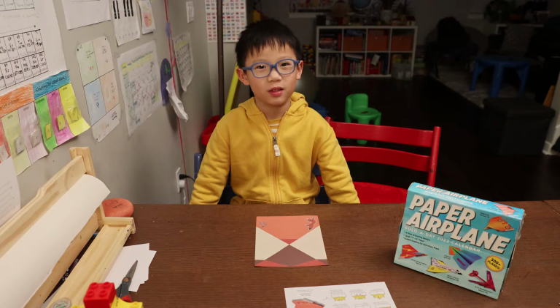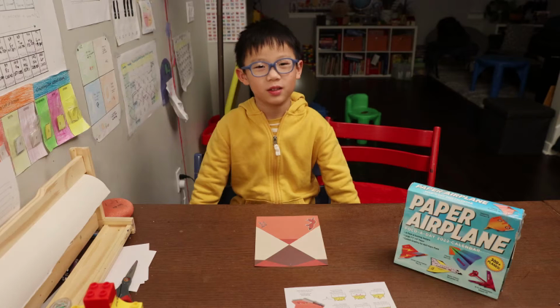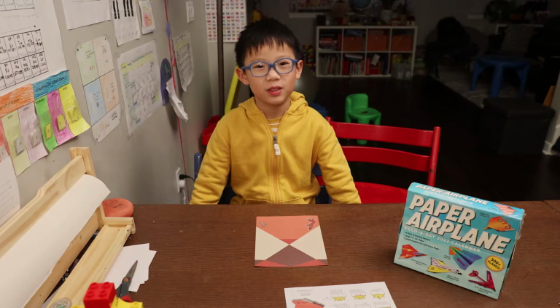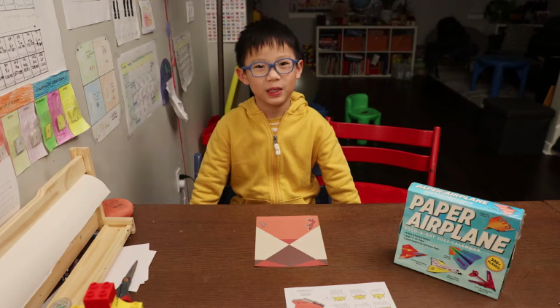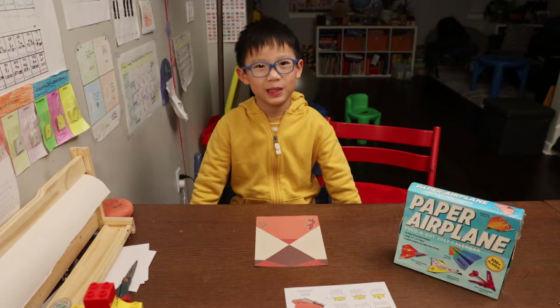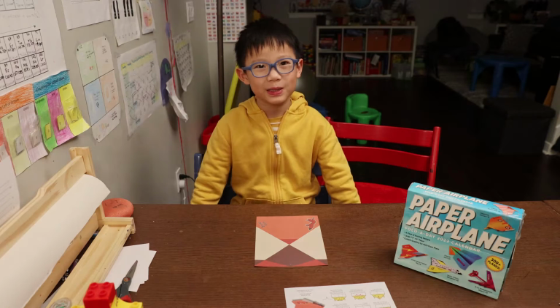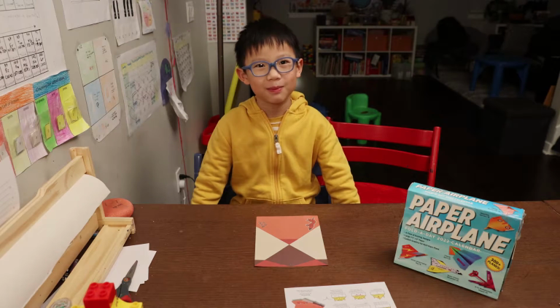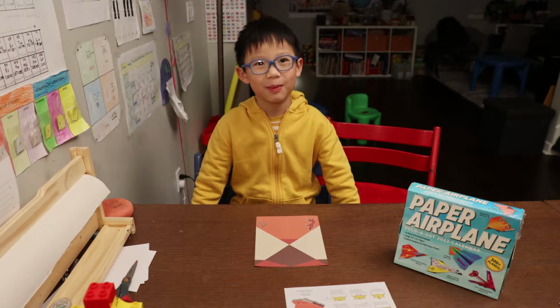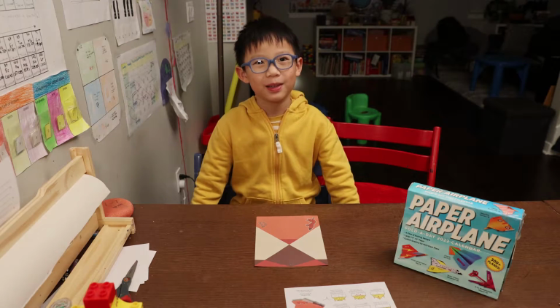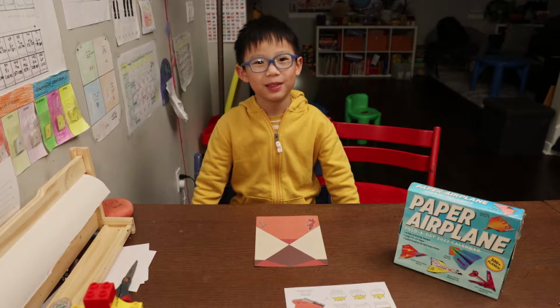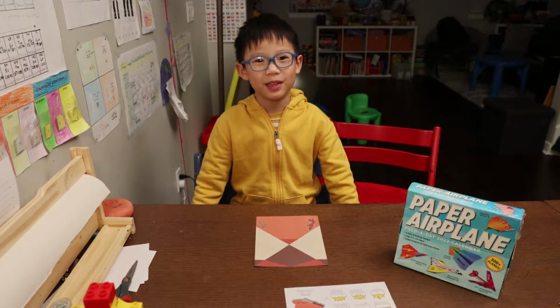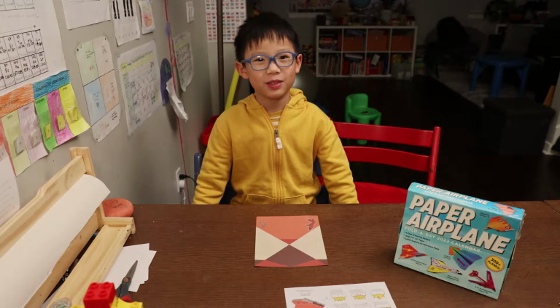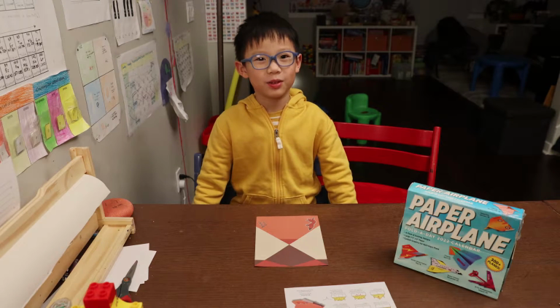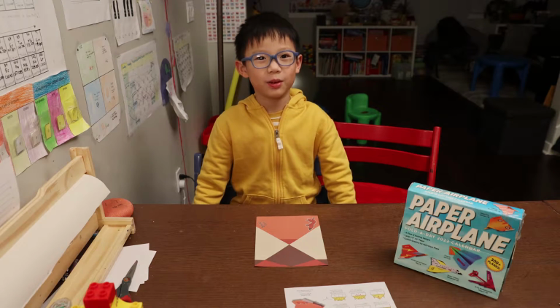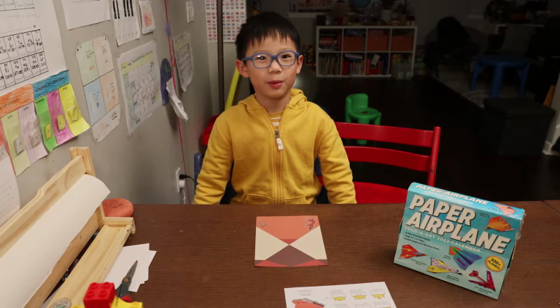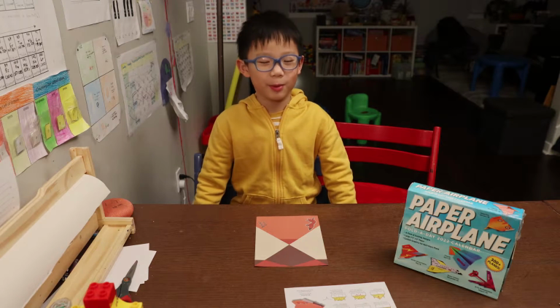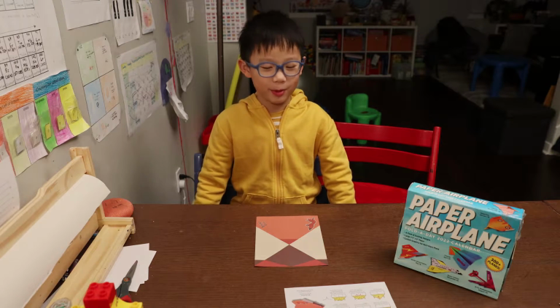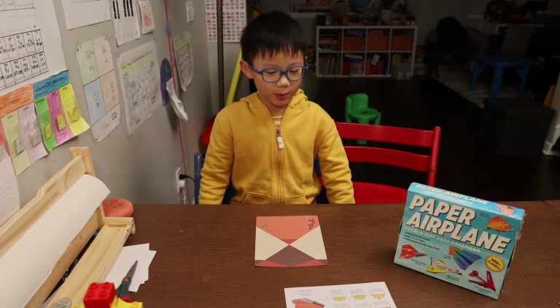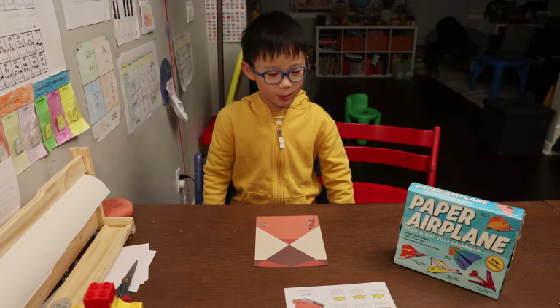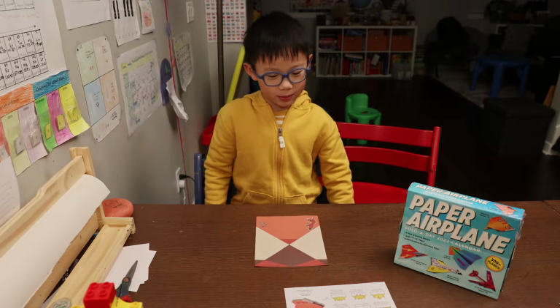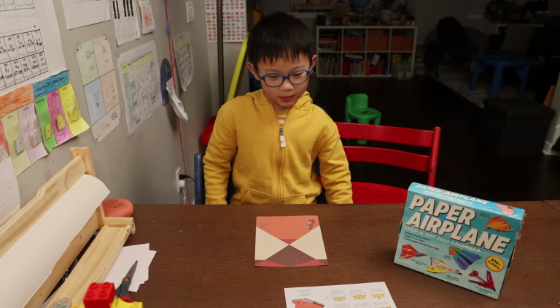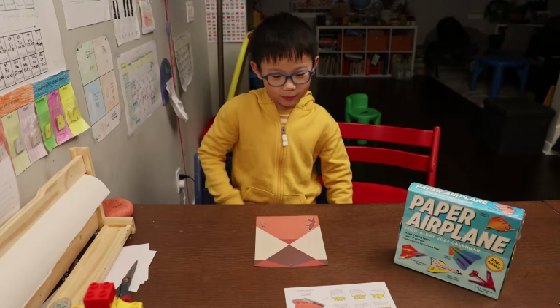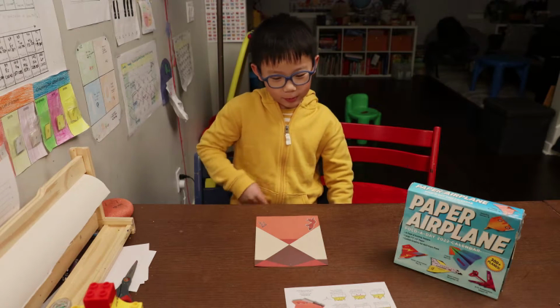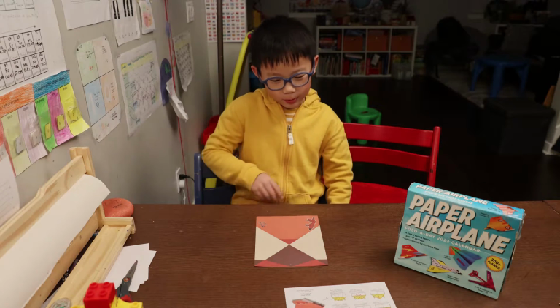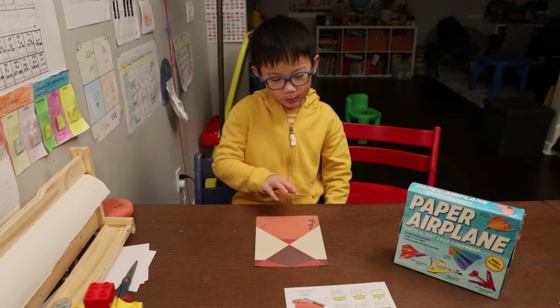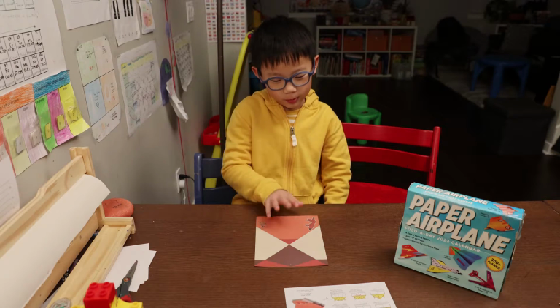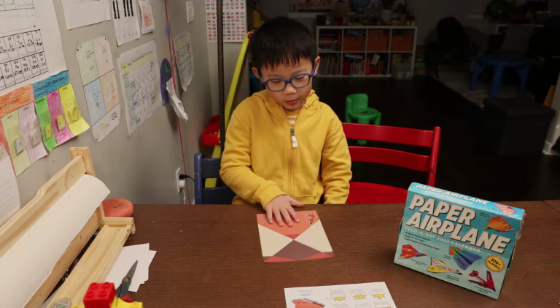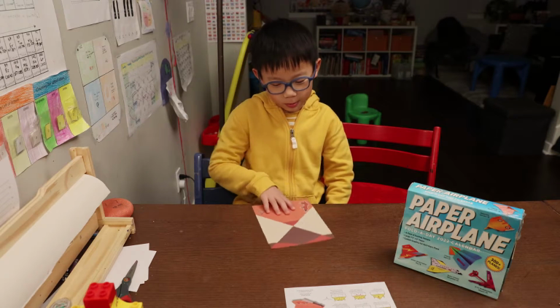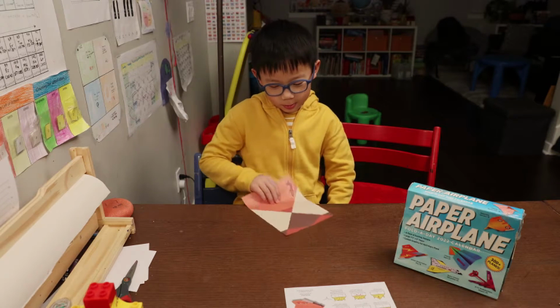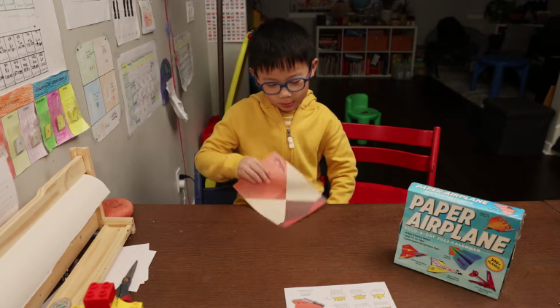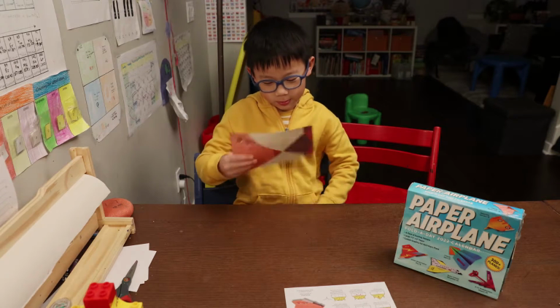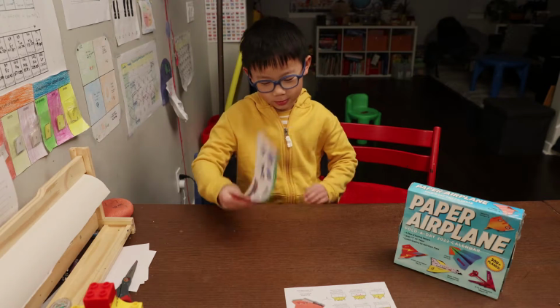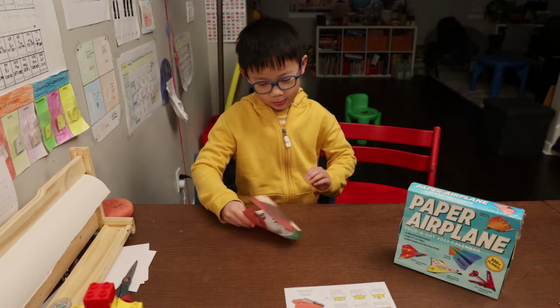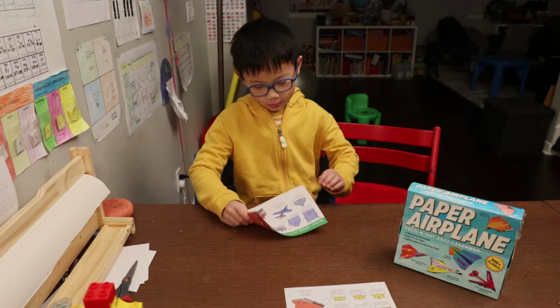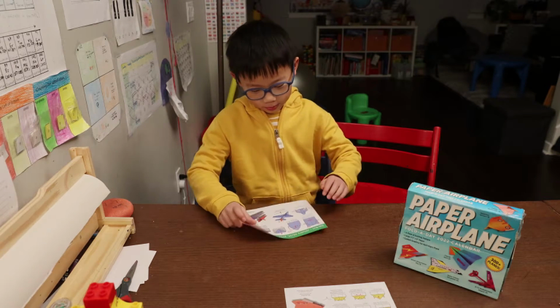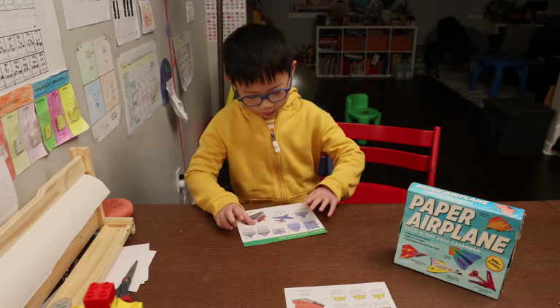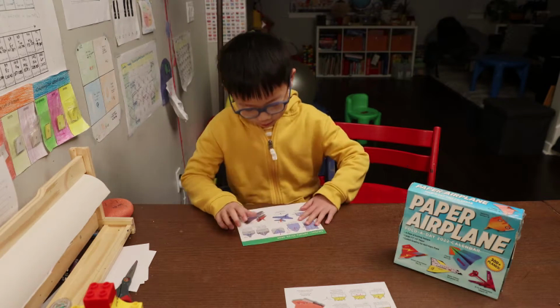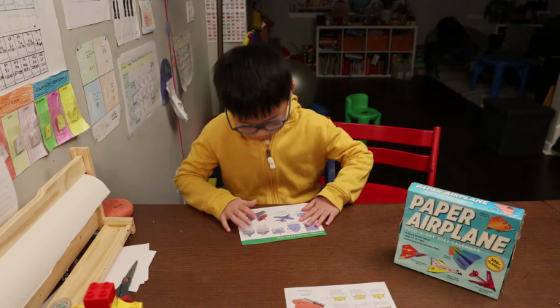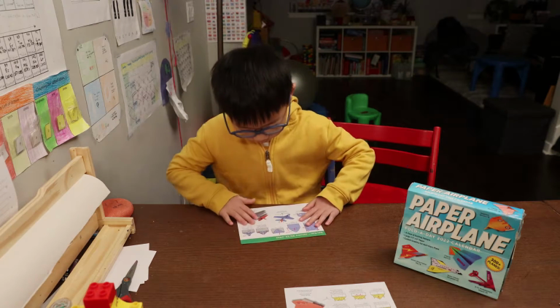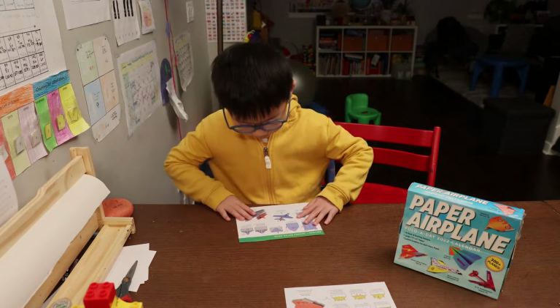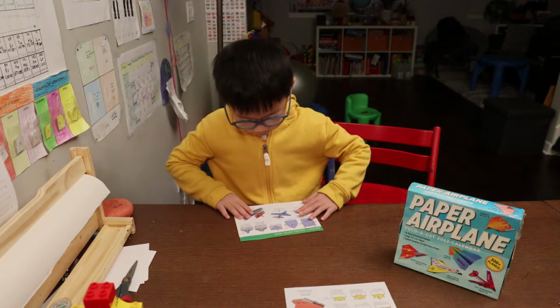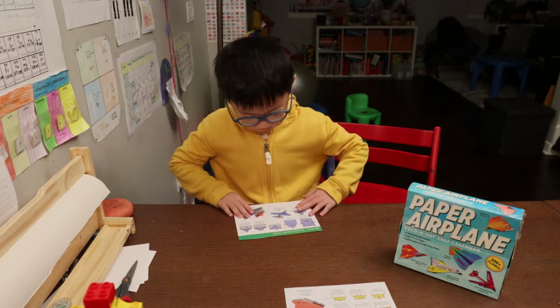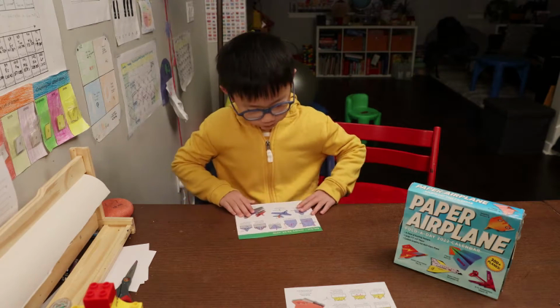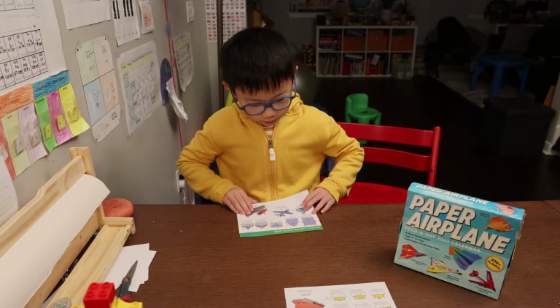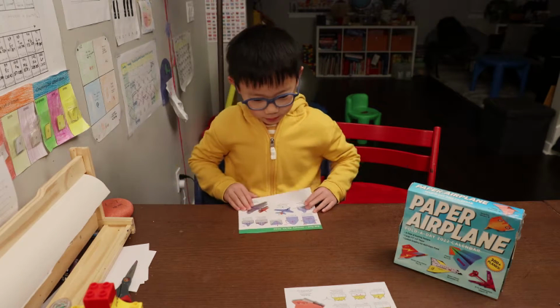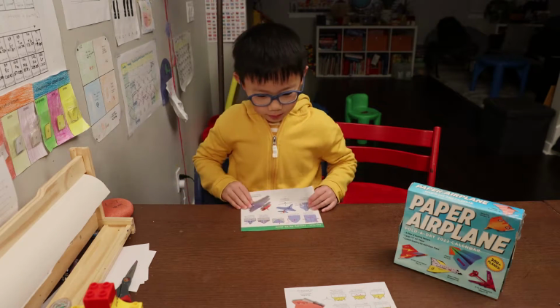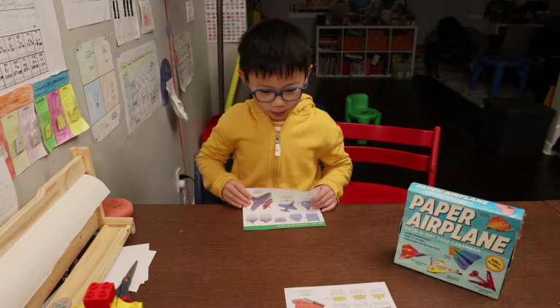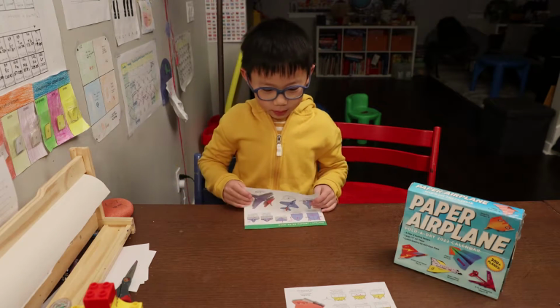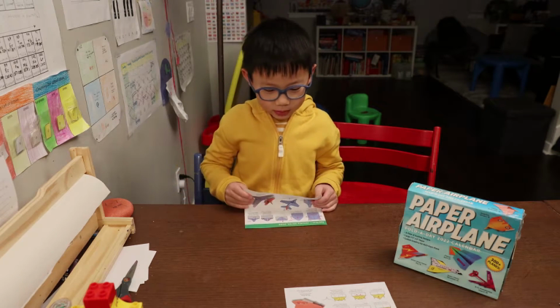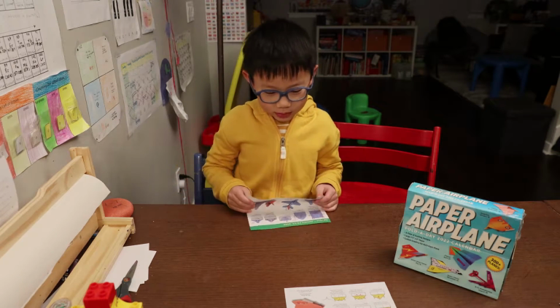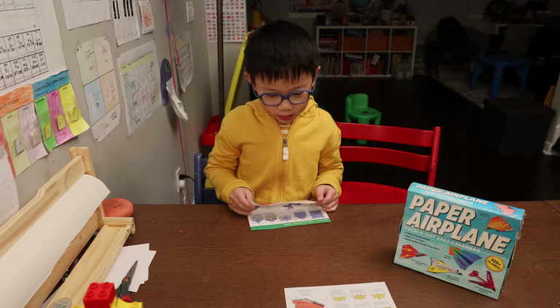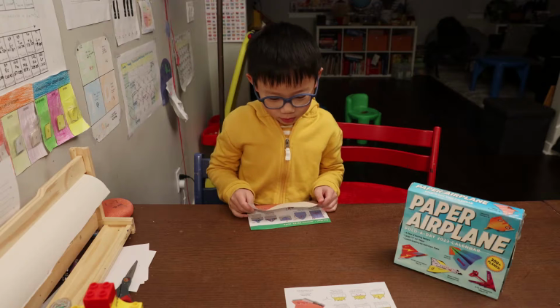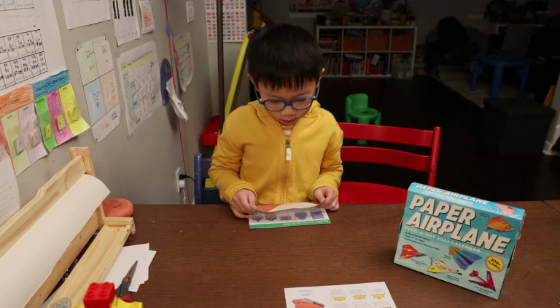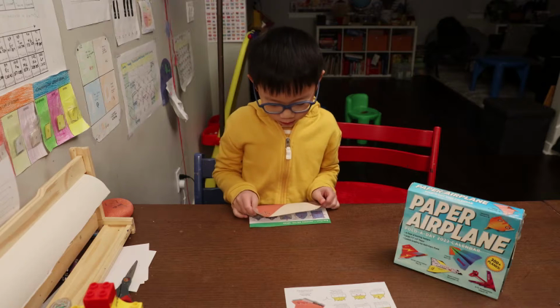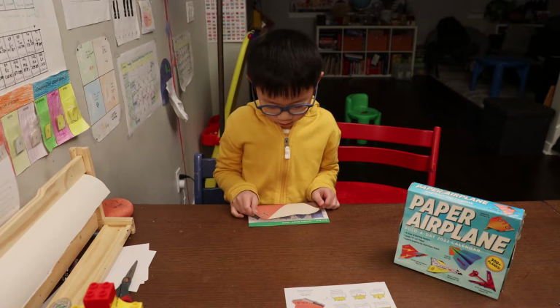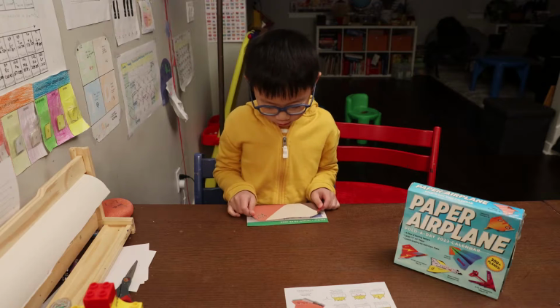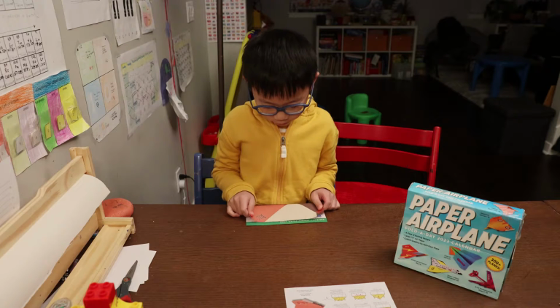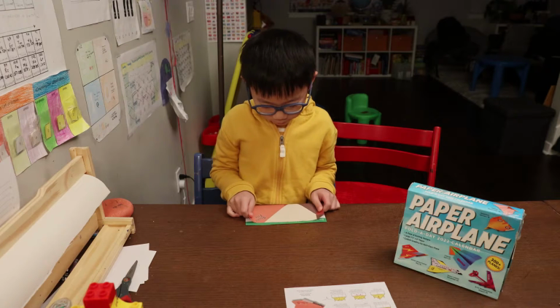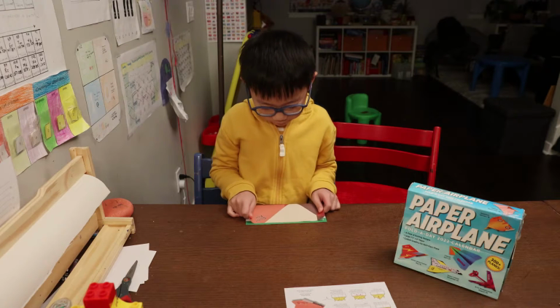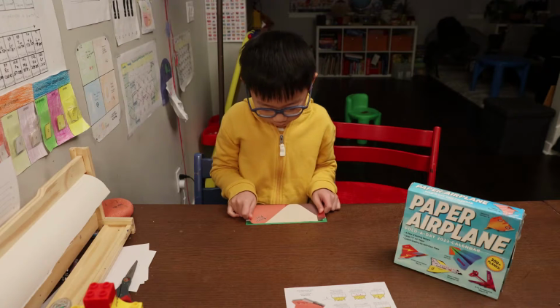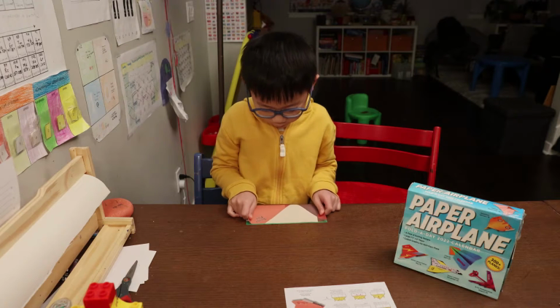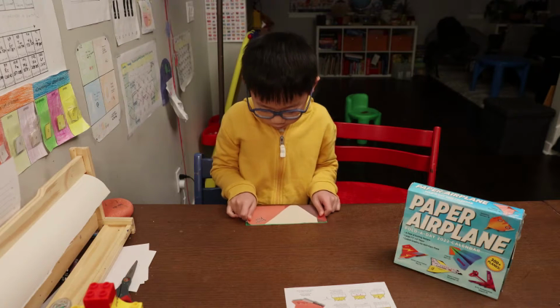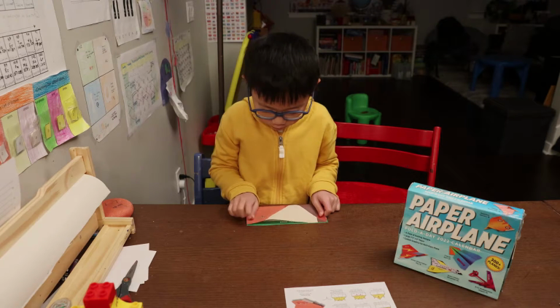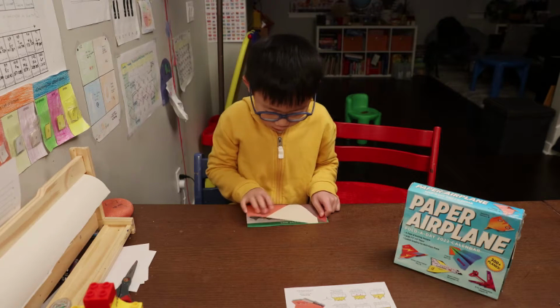Today is Monday, January 24th. It's called Stunt Flops.